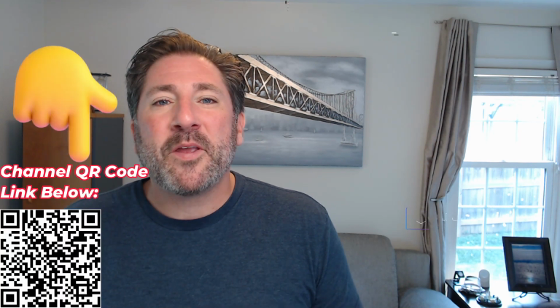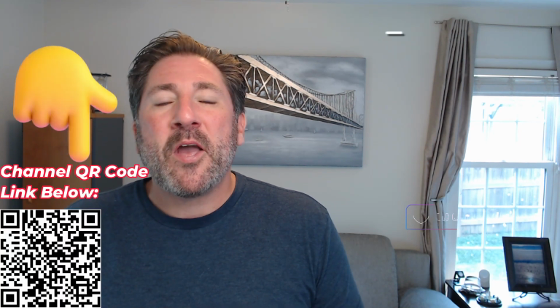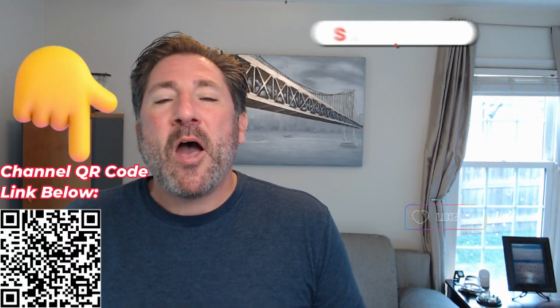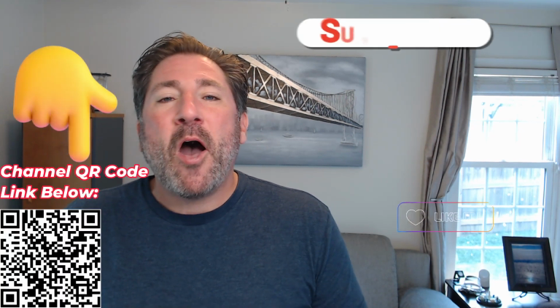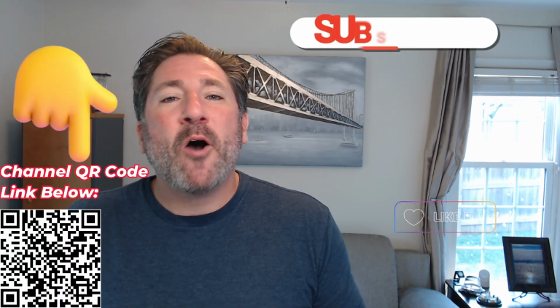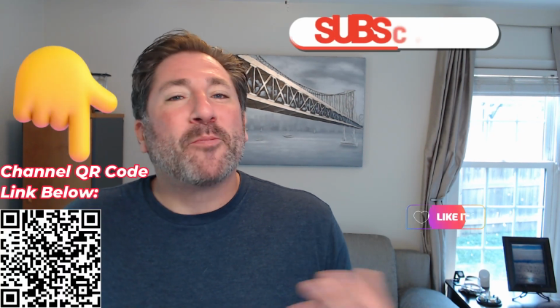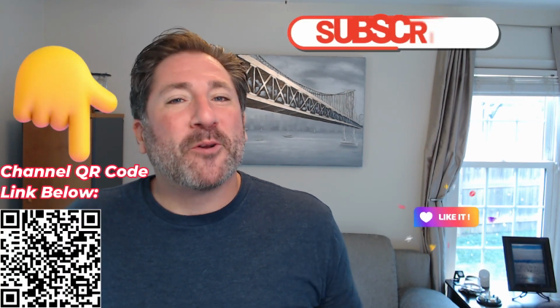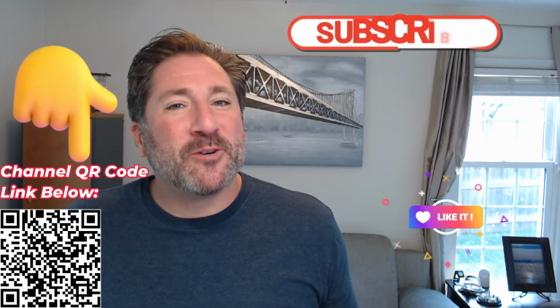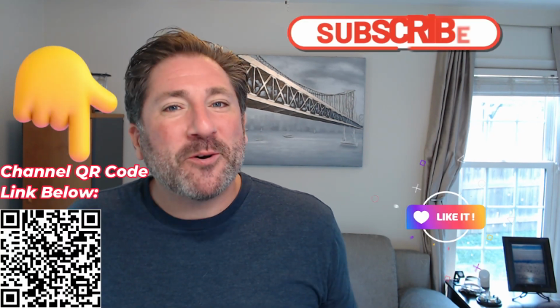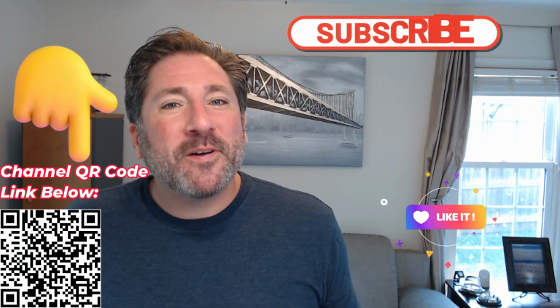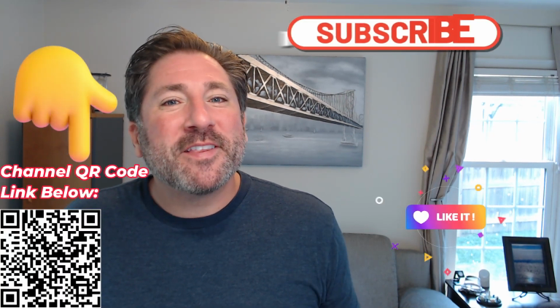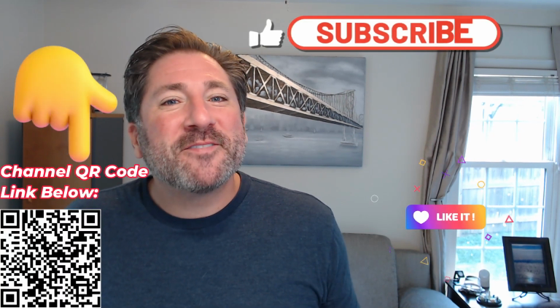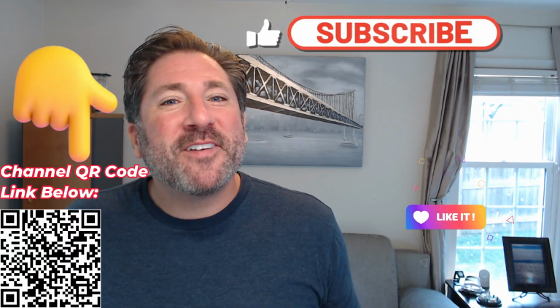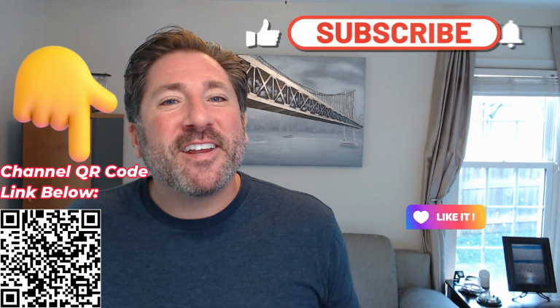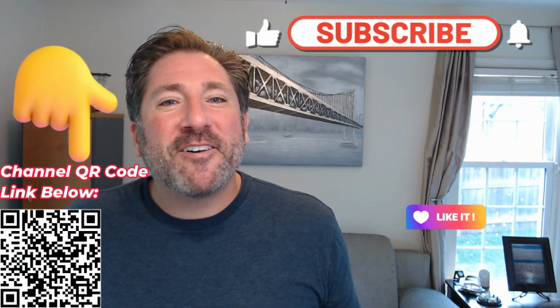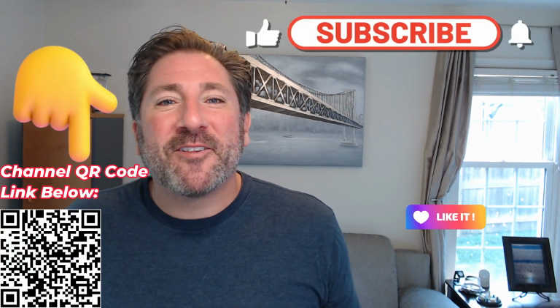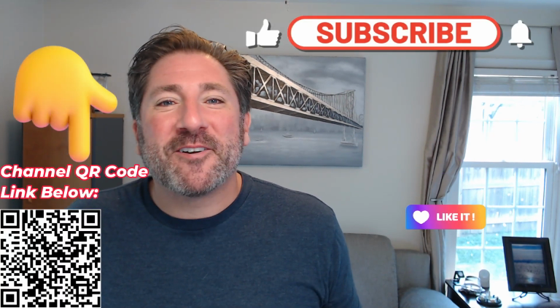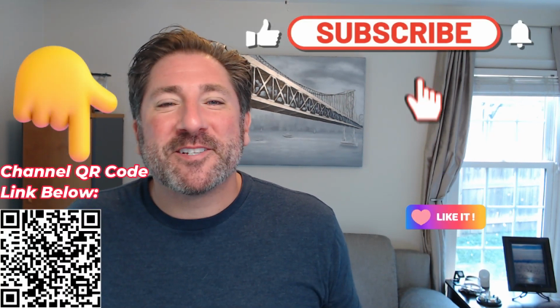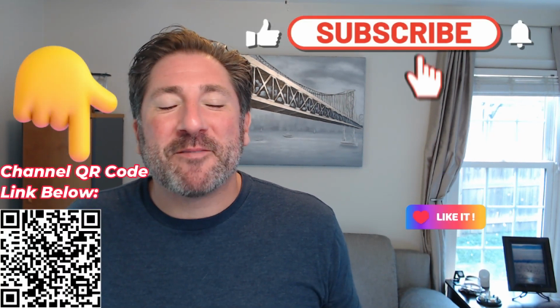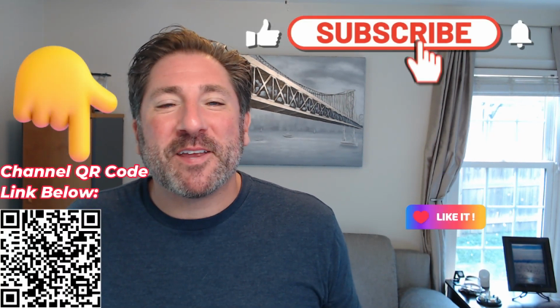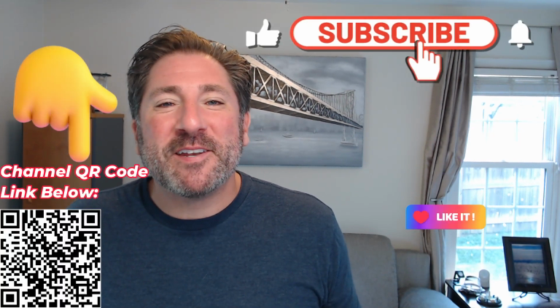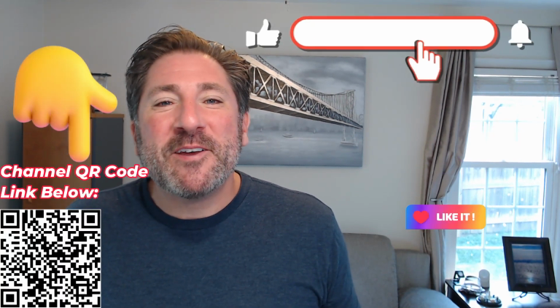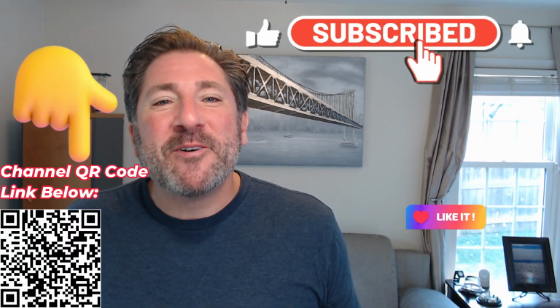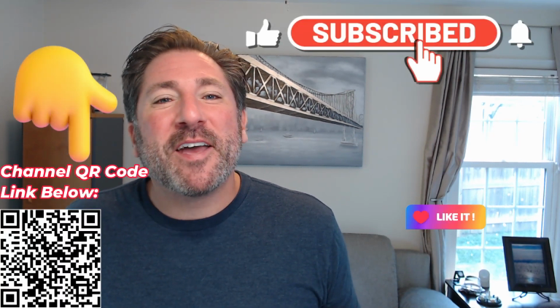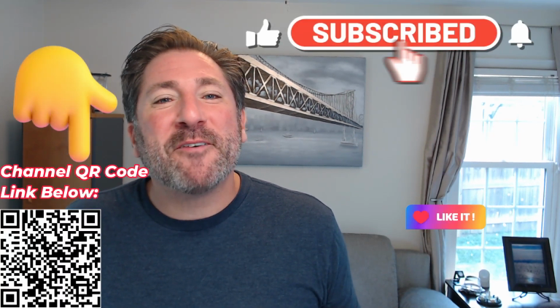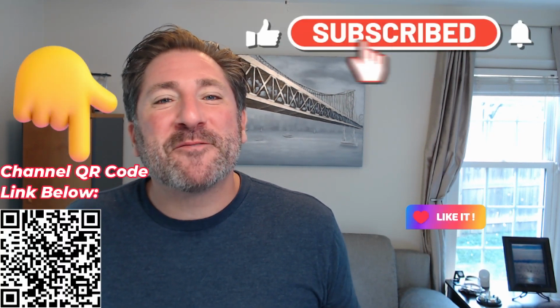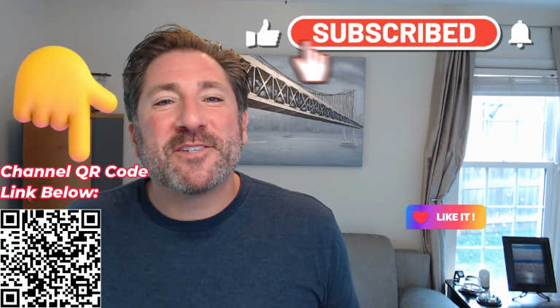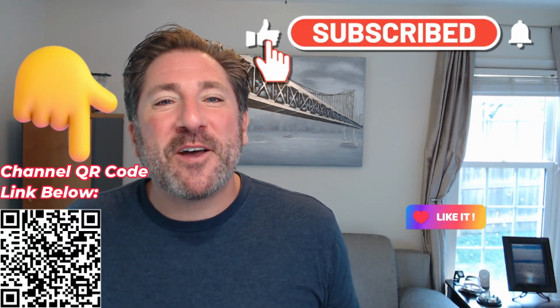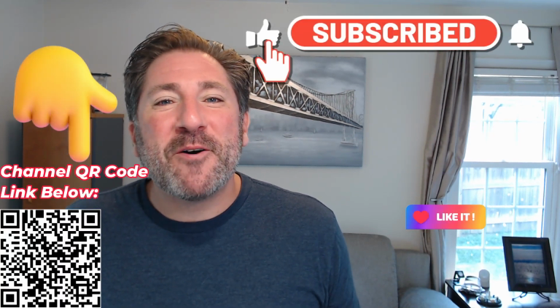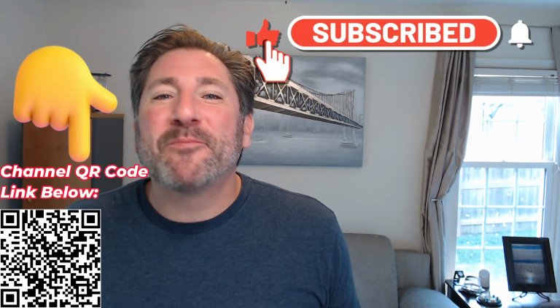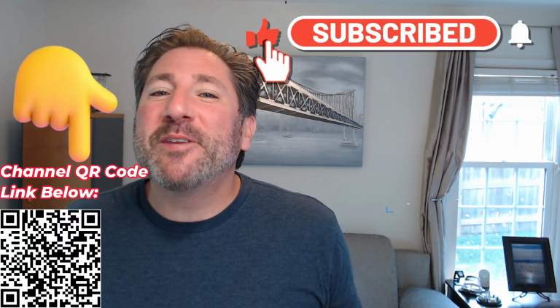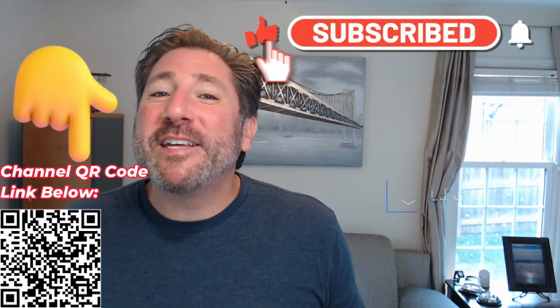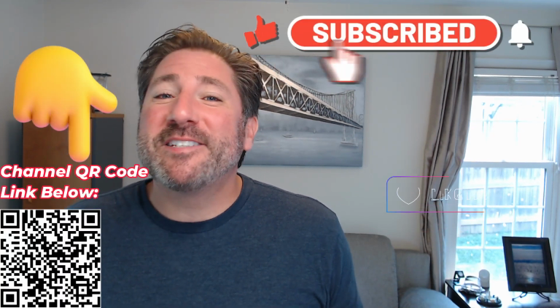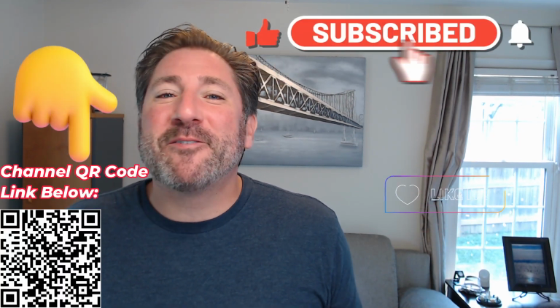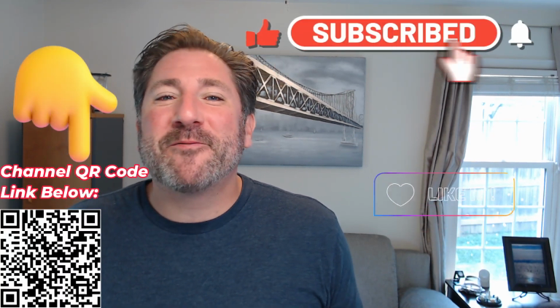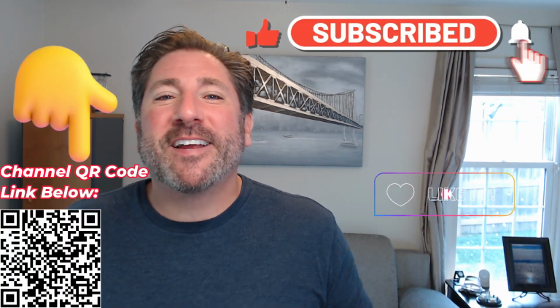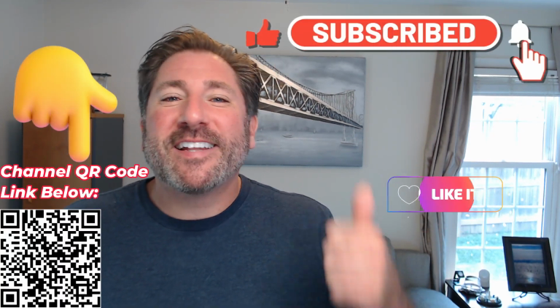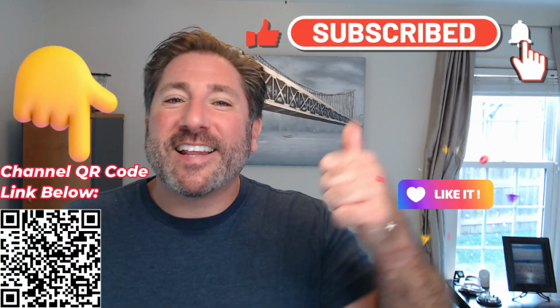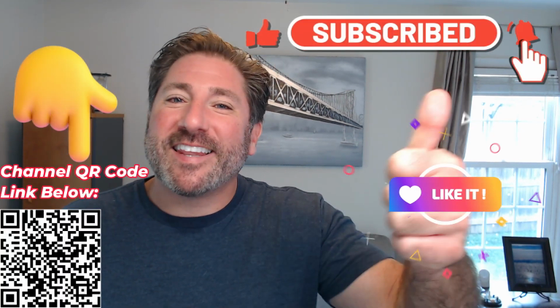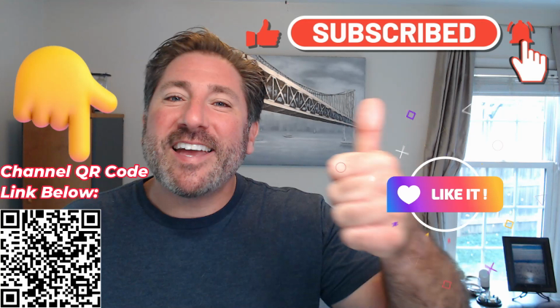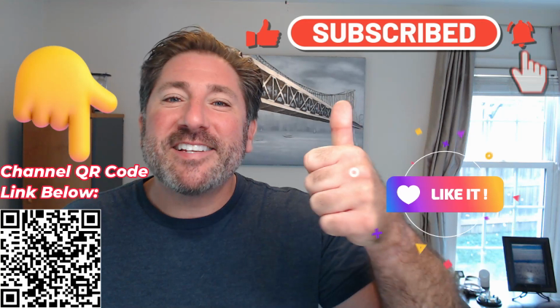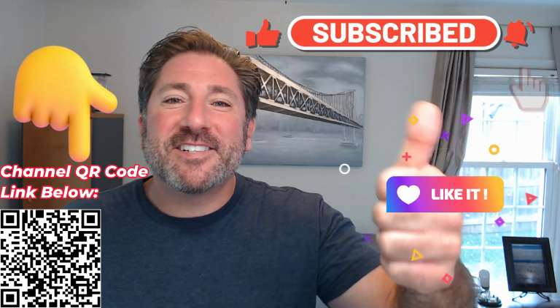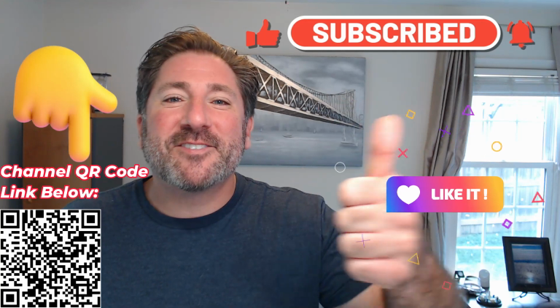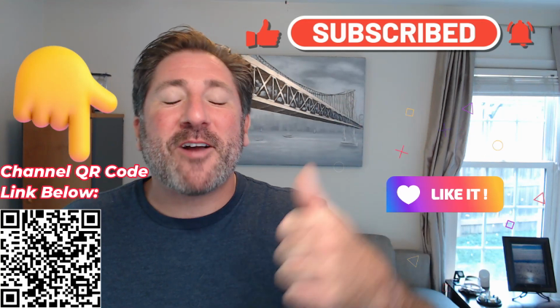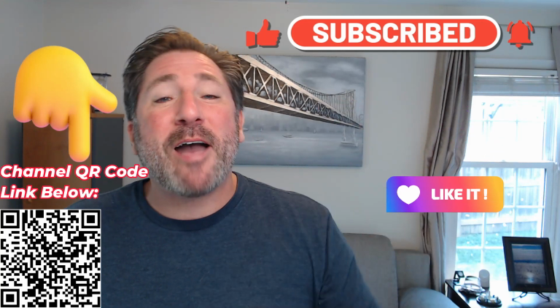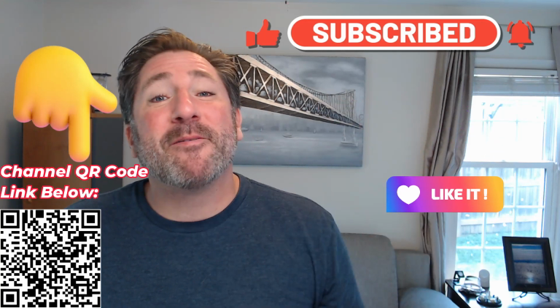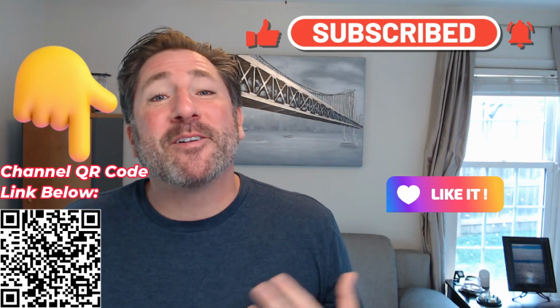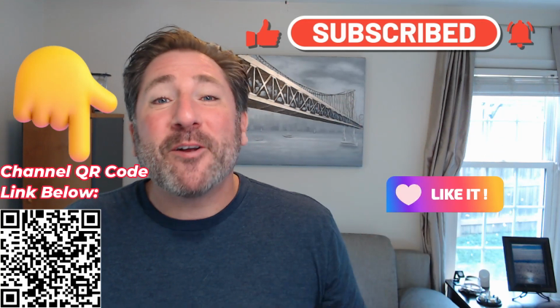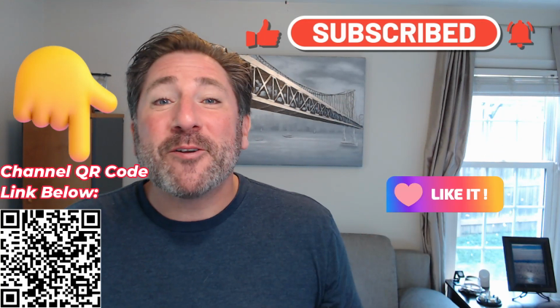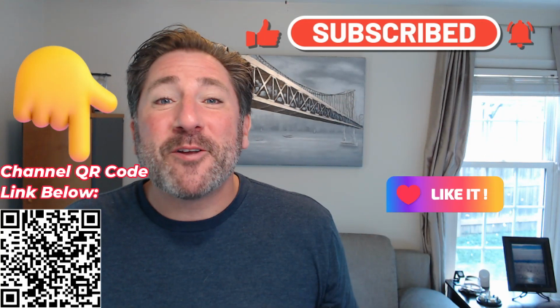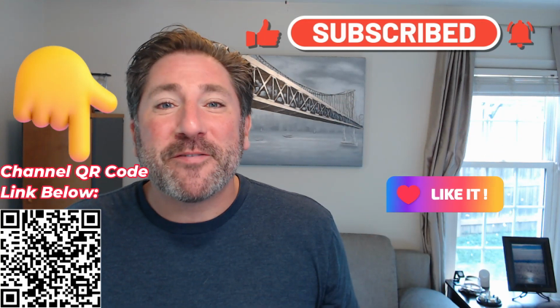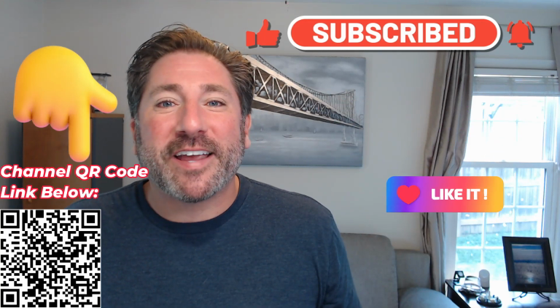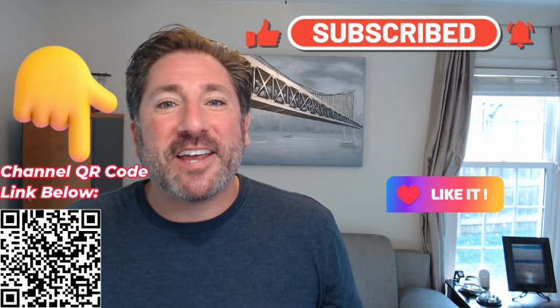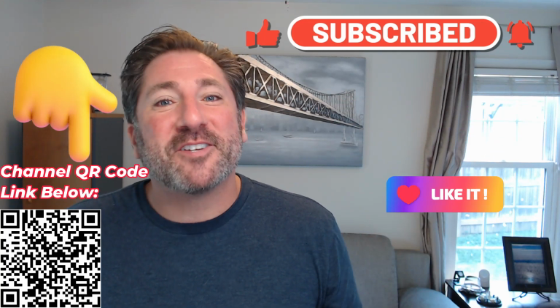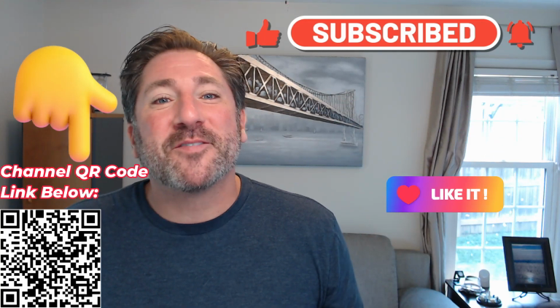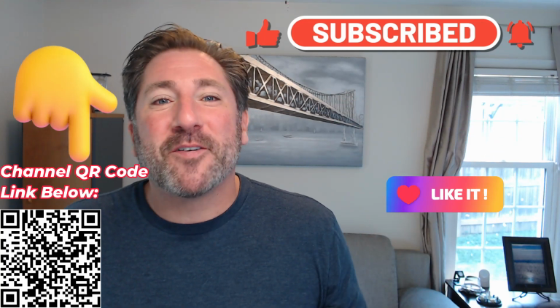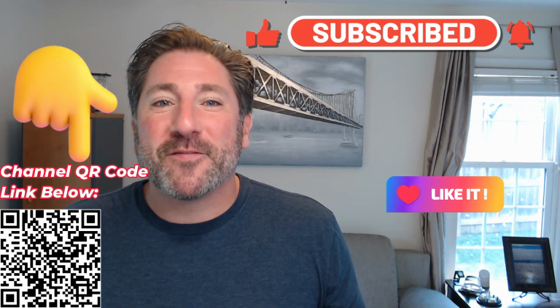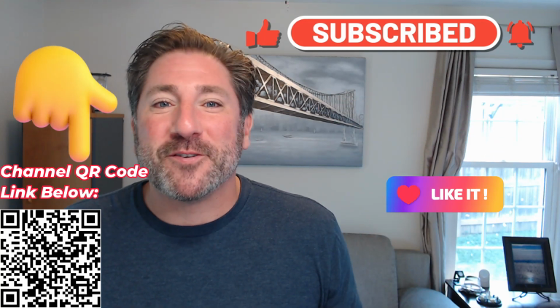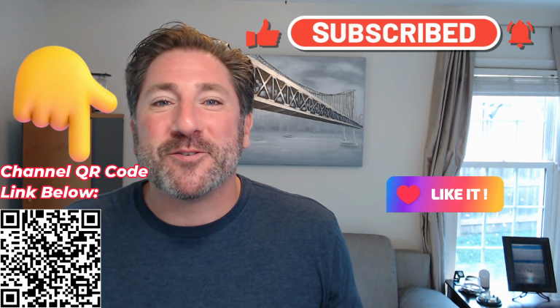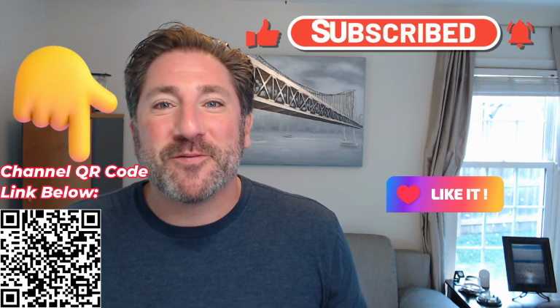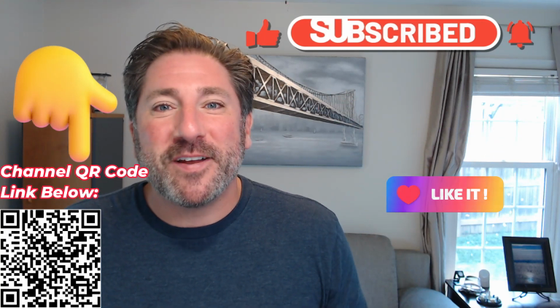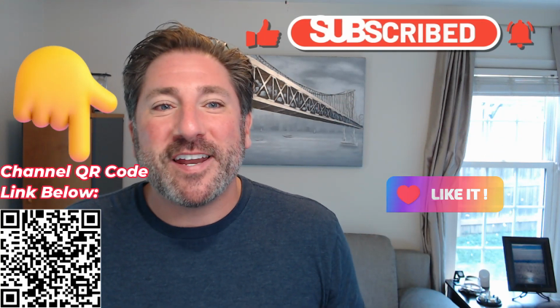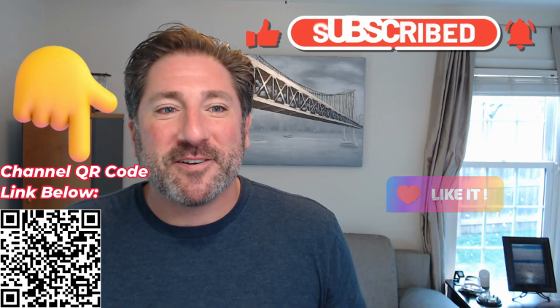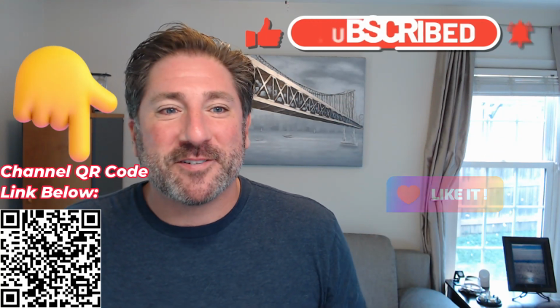I hope you're enjoying this video and learning something new. If so, please don't forget to like, subscribe, and turn on notifications for future videos.